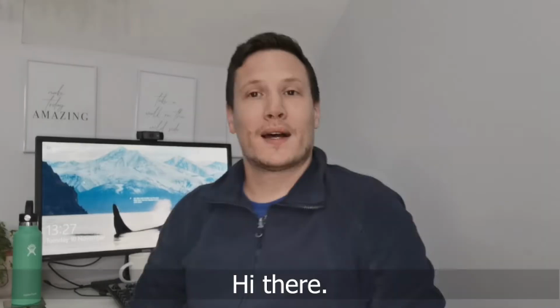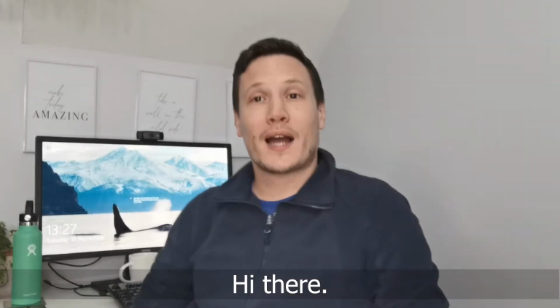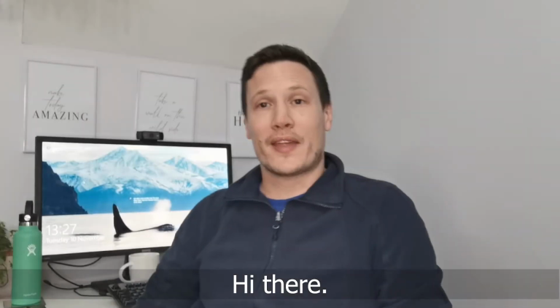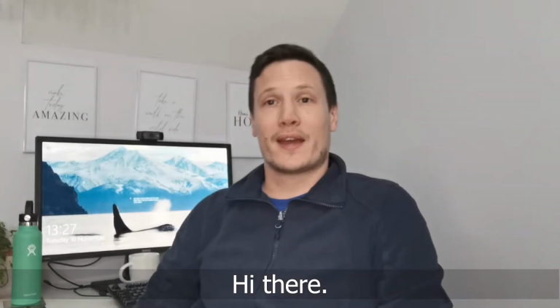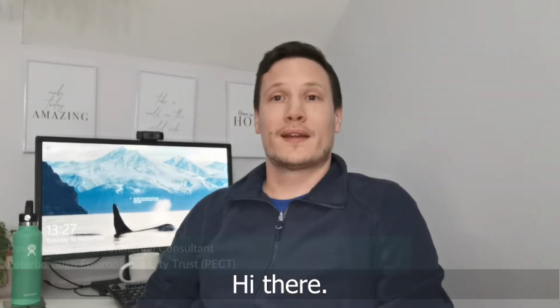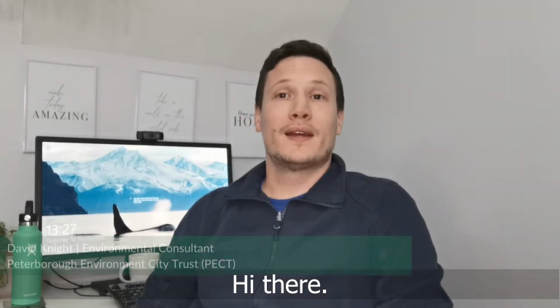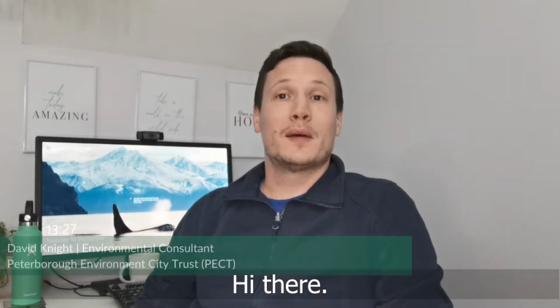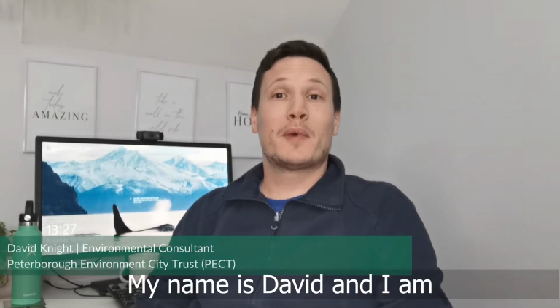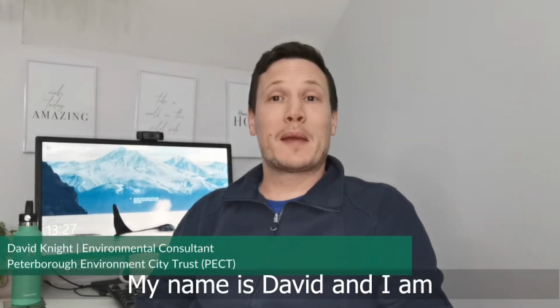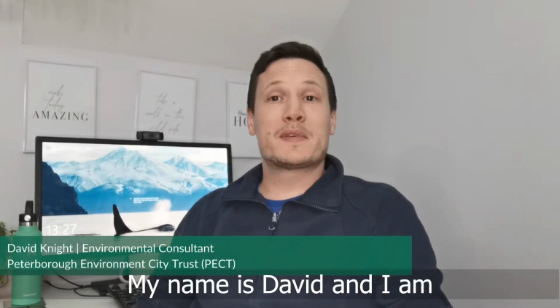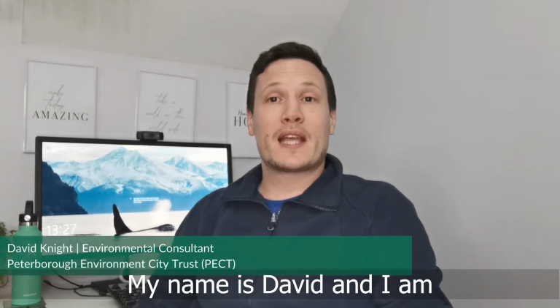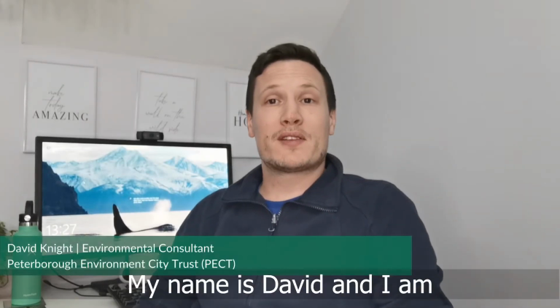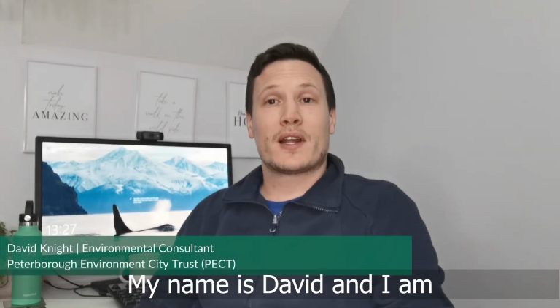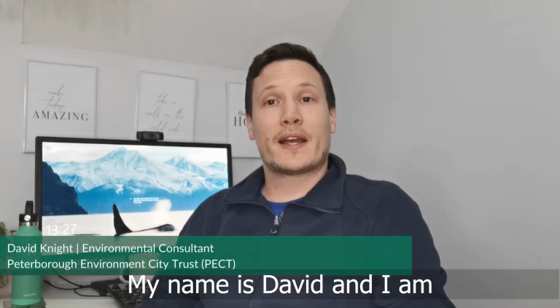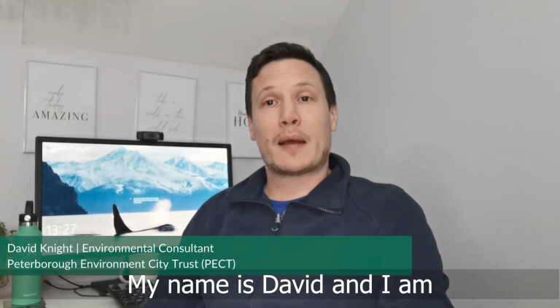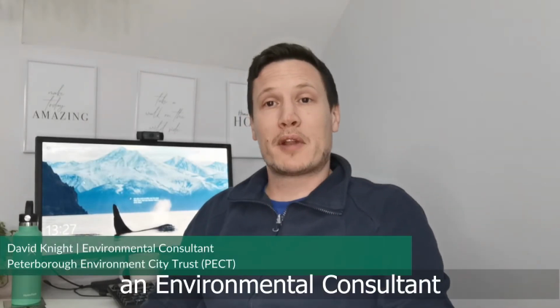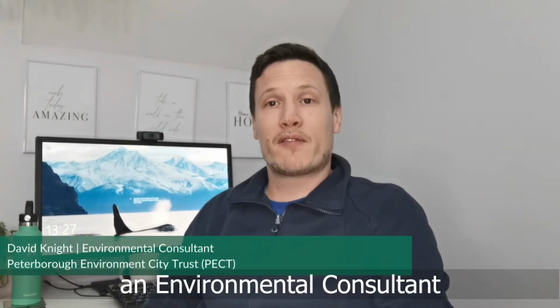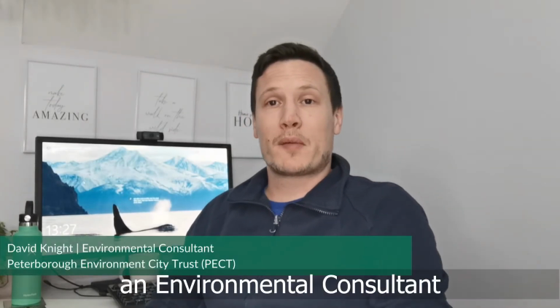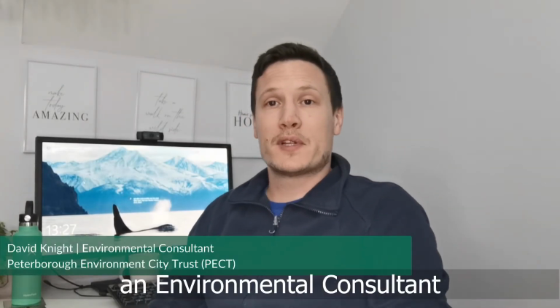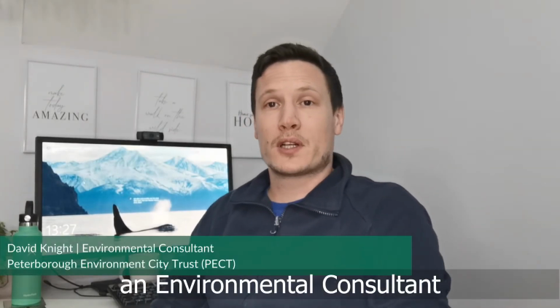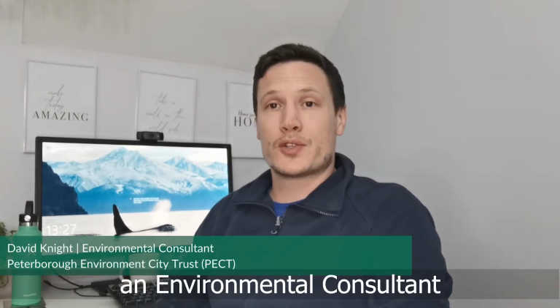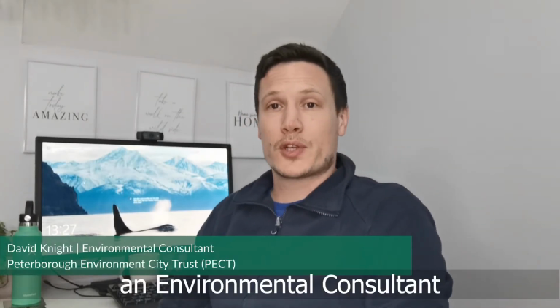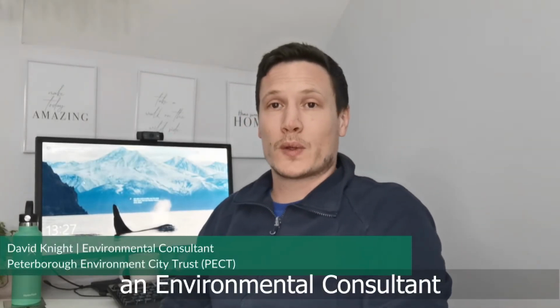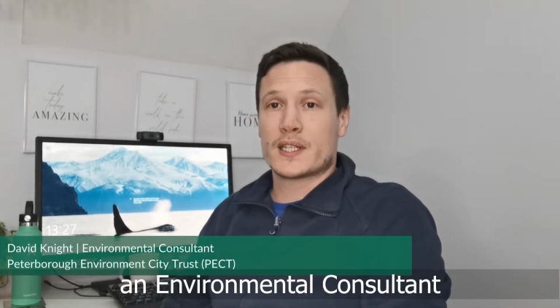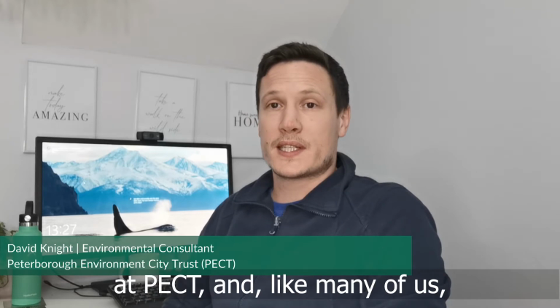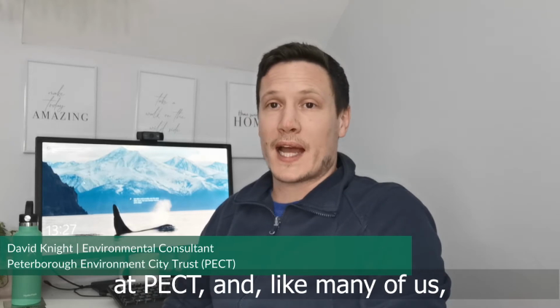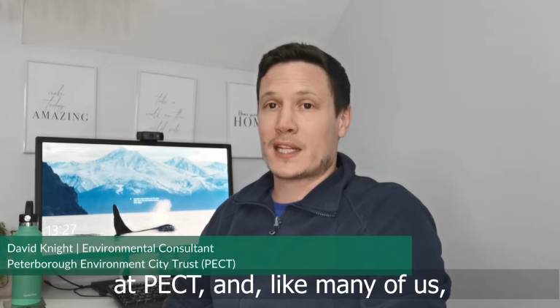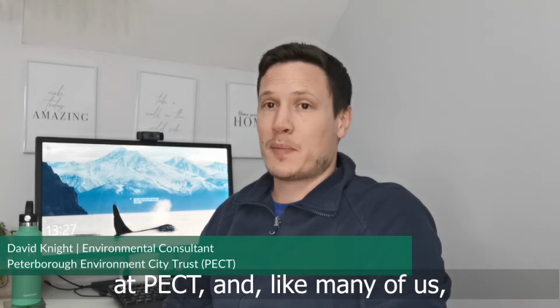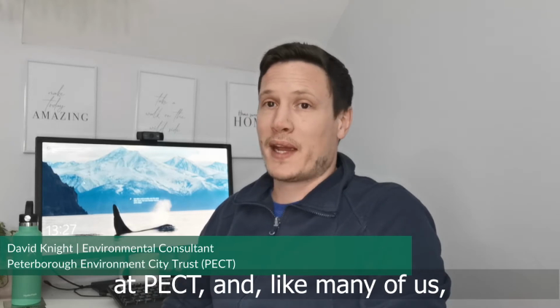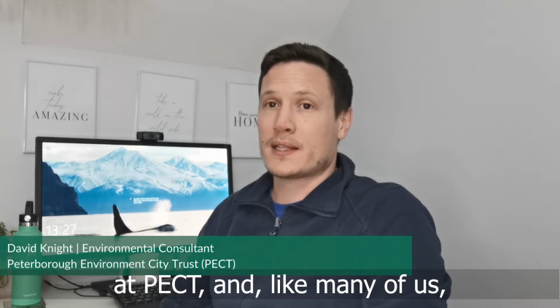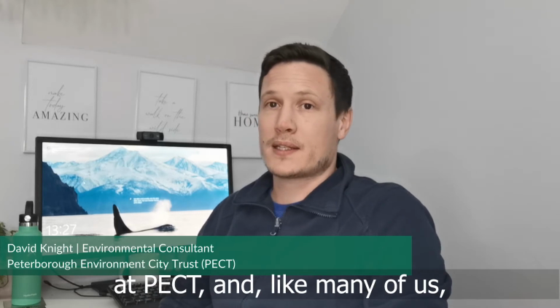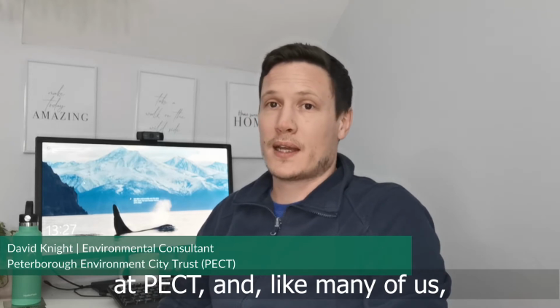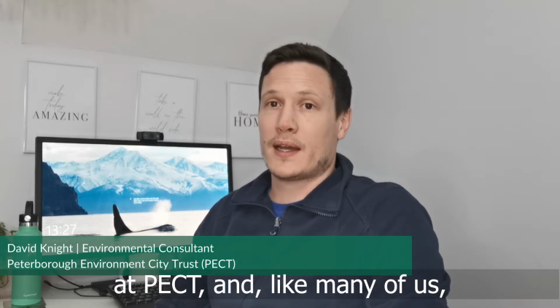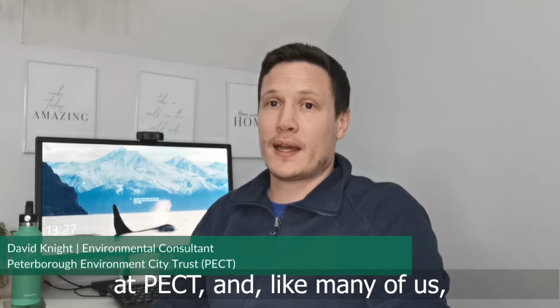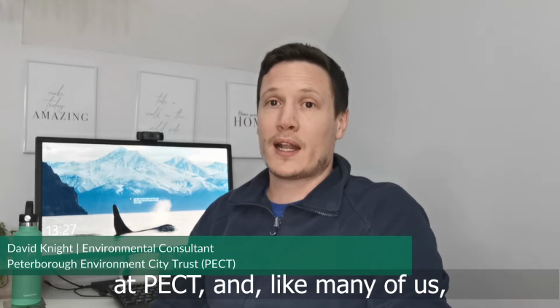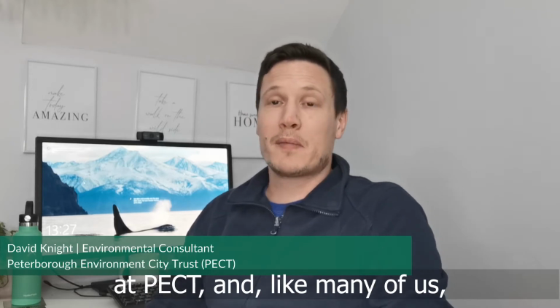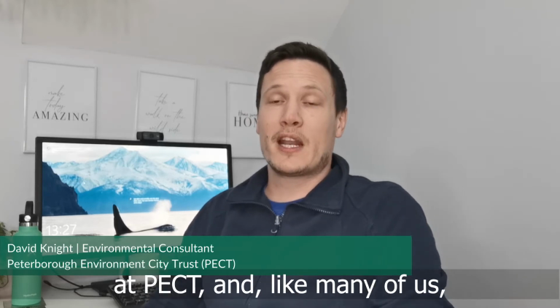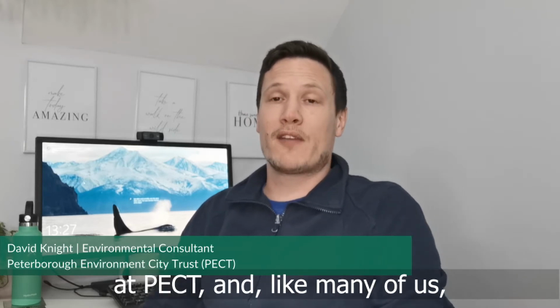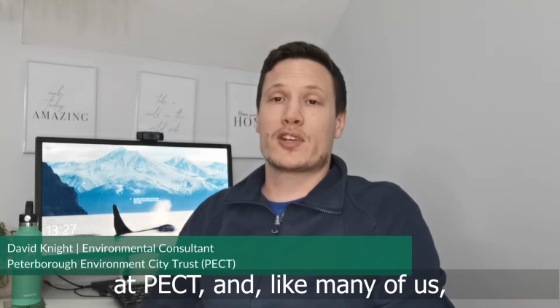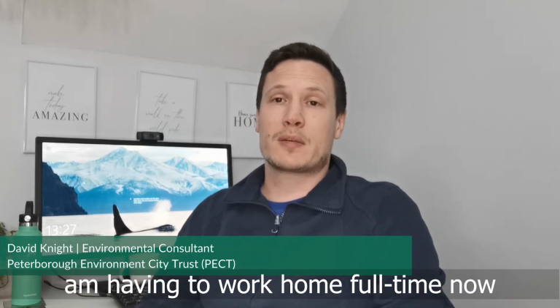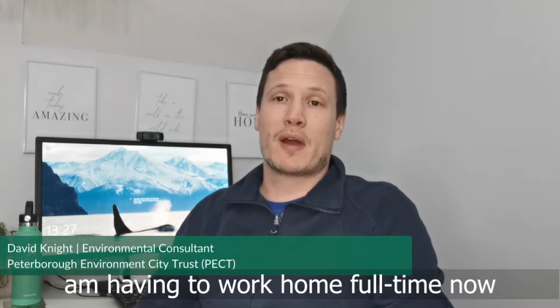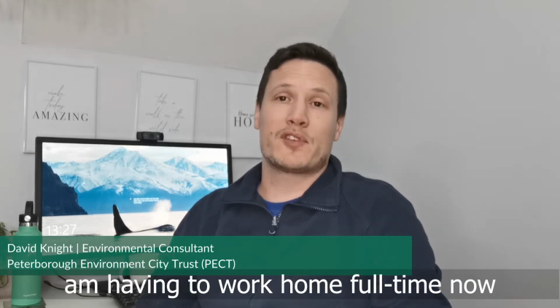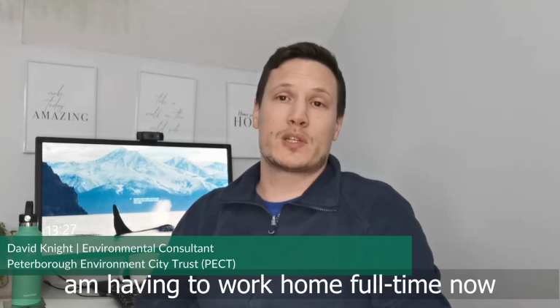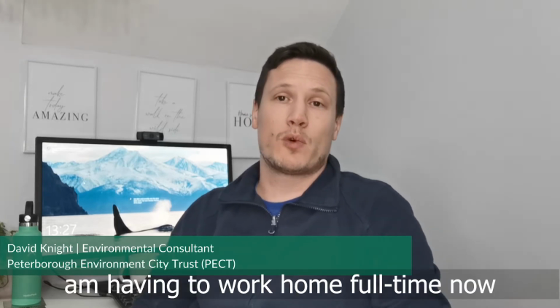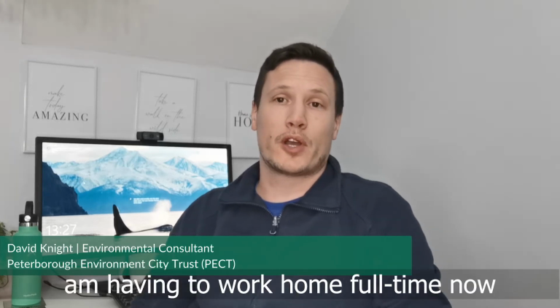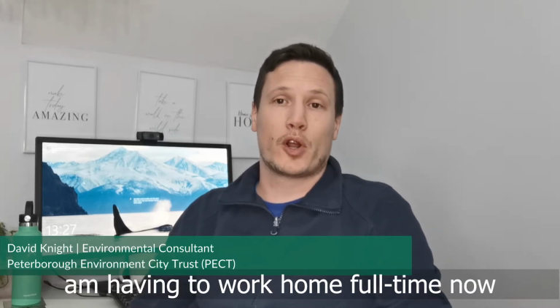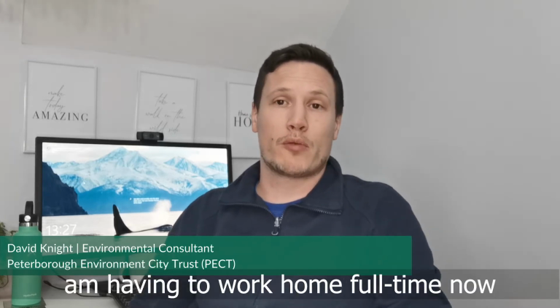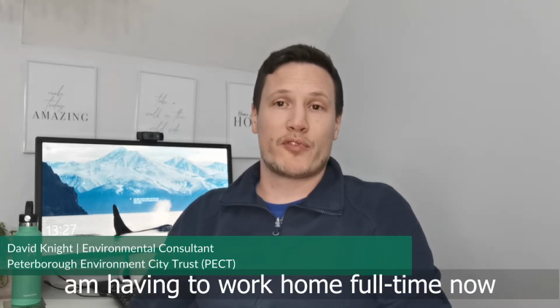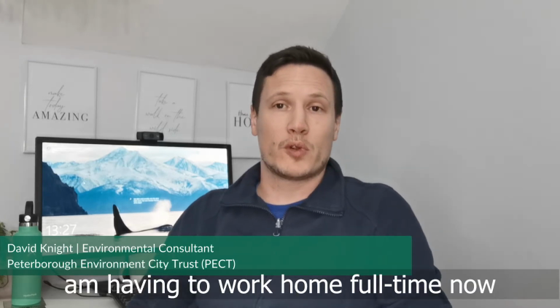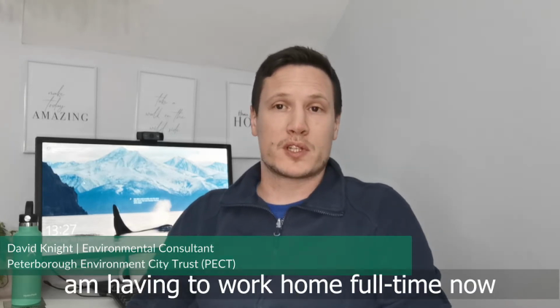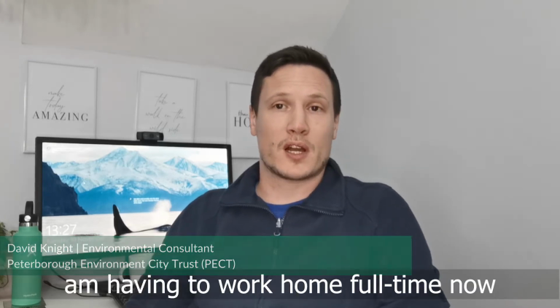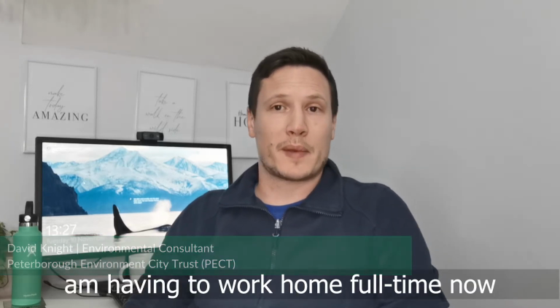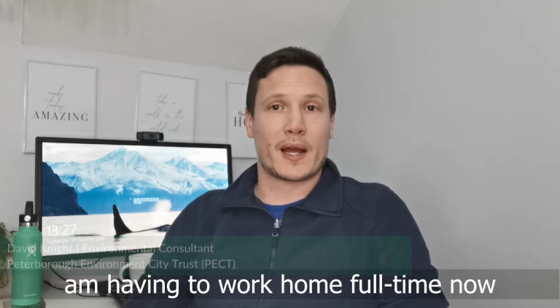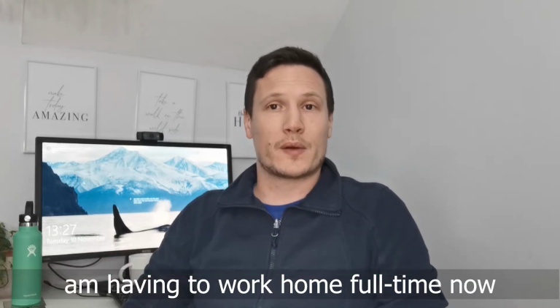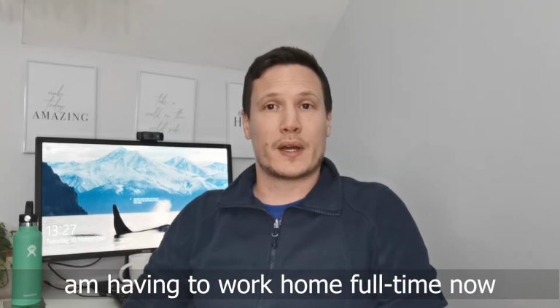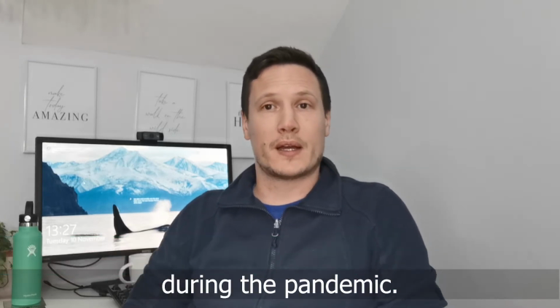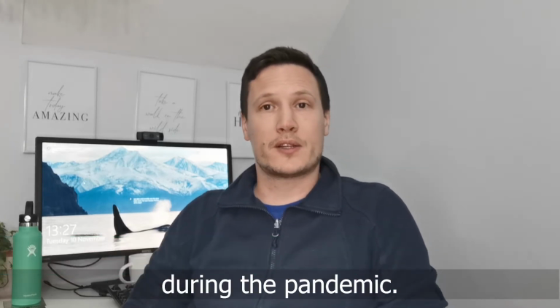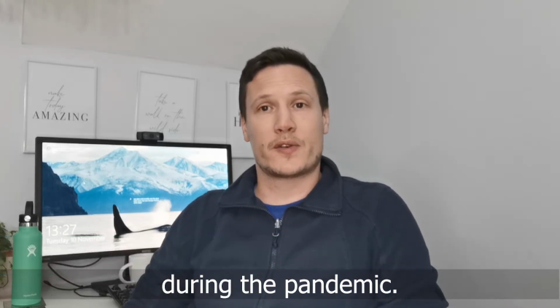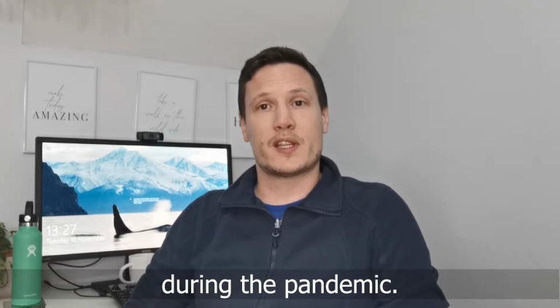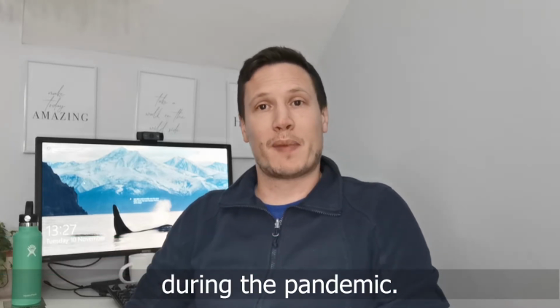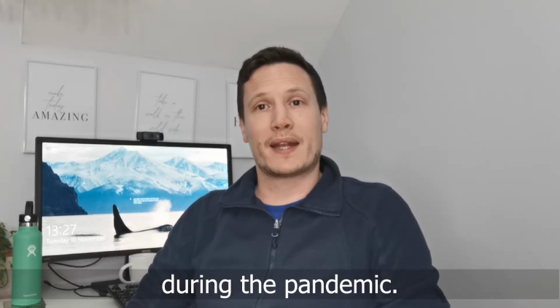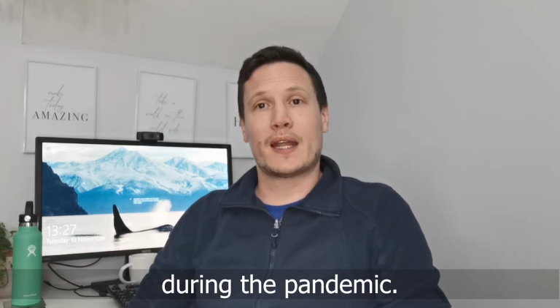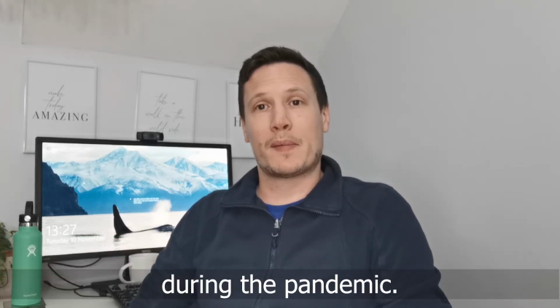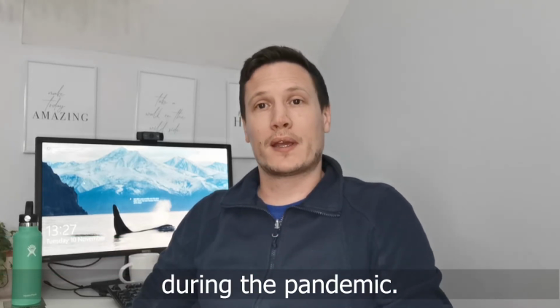Hi there, my name is David Knight. I'm an environmental consultant at PET, and like many of us, I'm having to work at home full-time now during the pandemic.